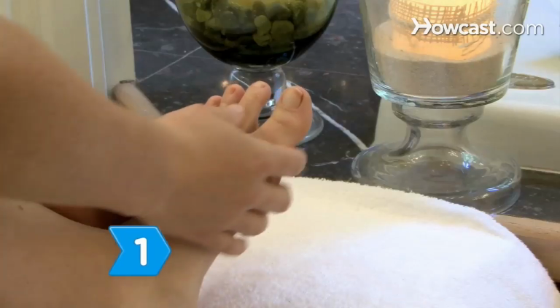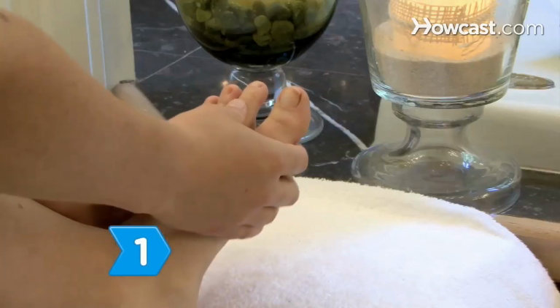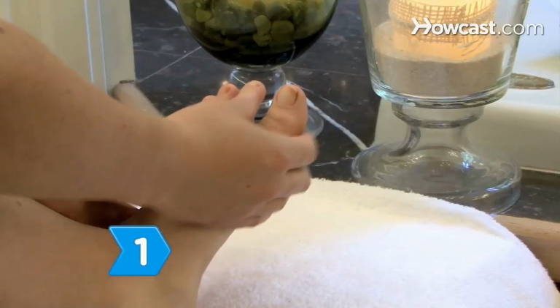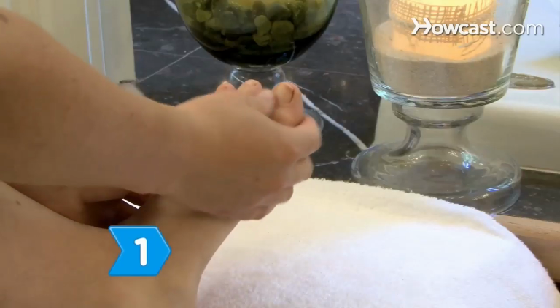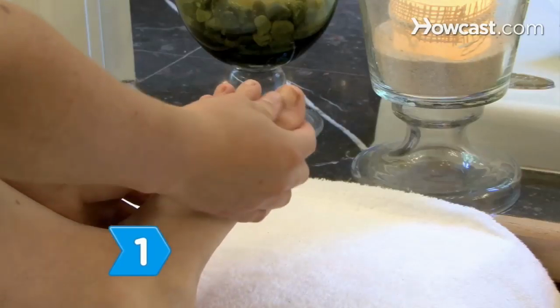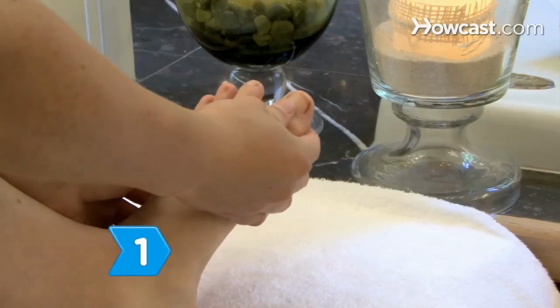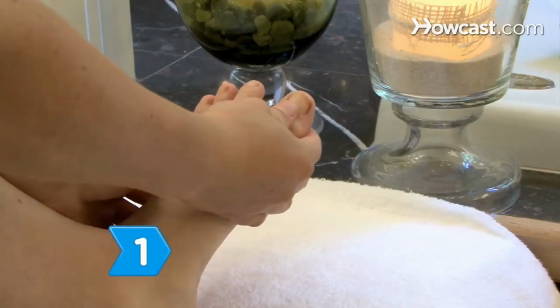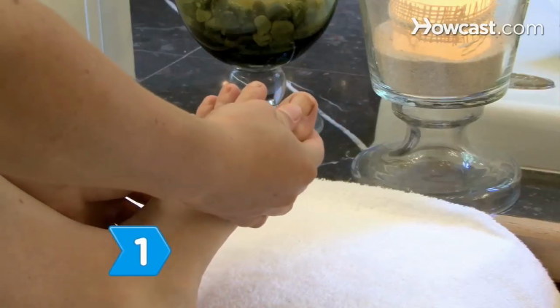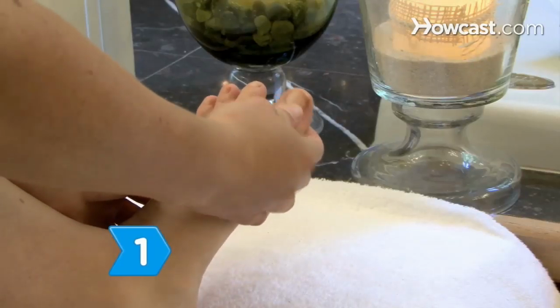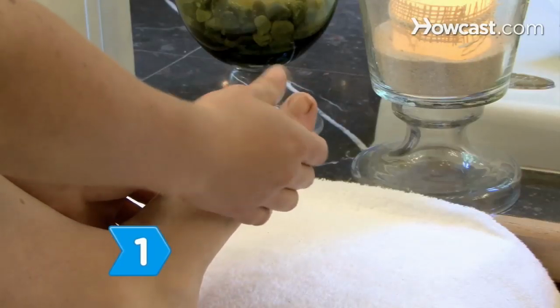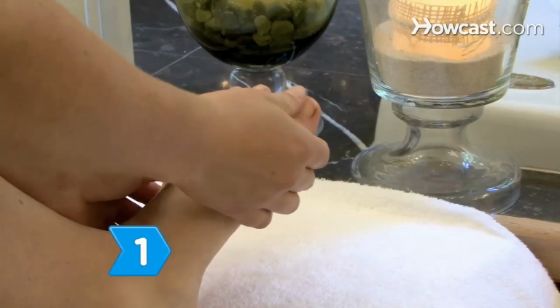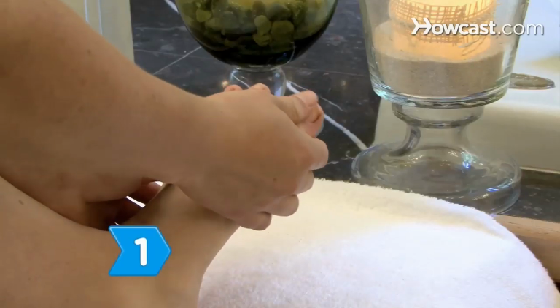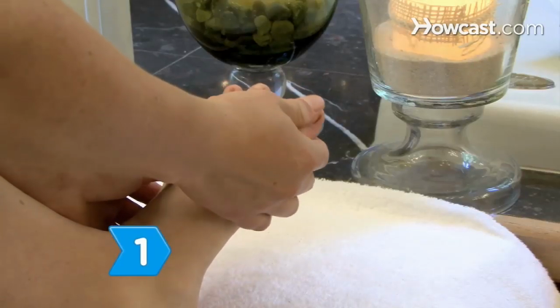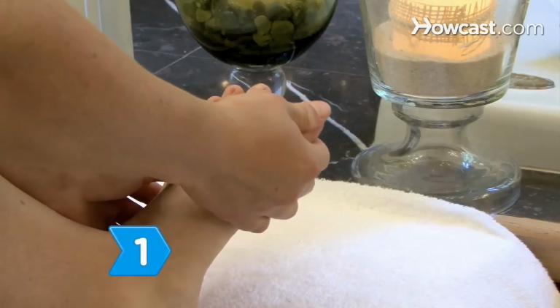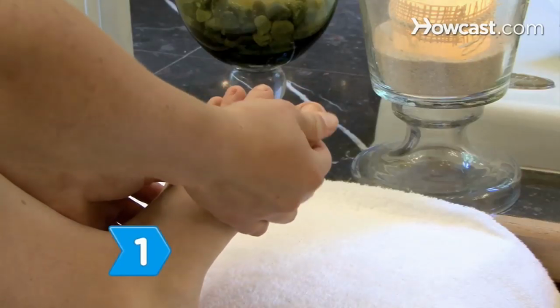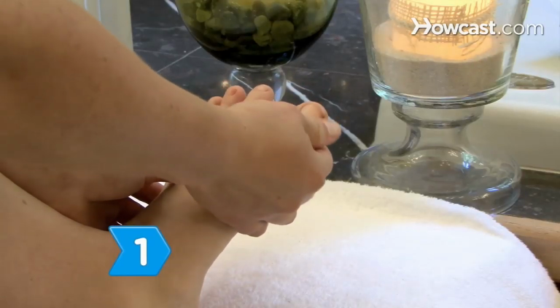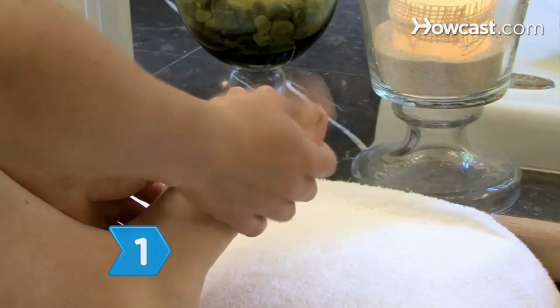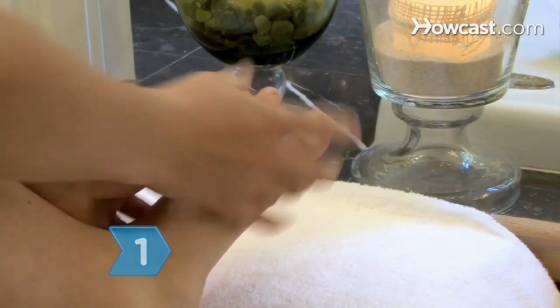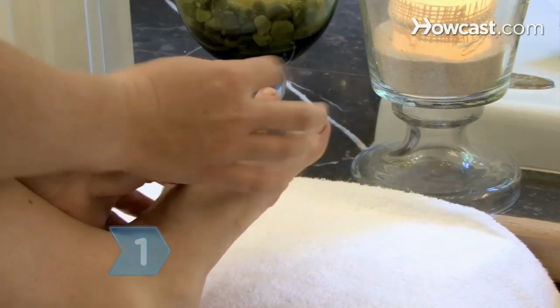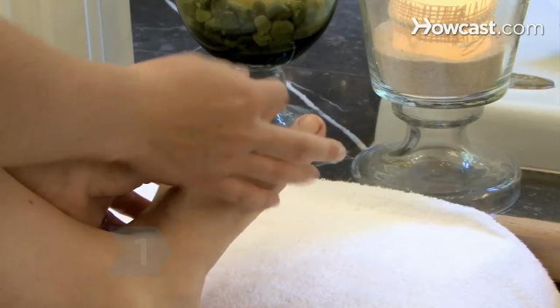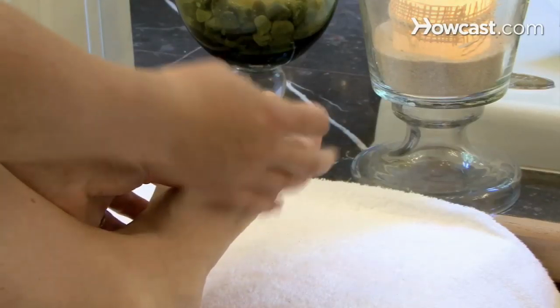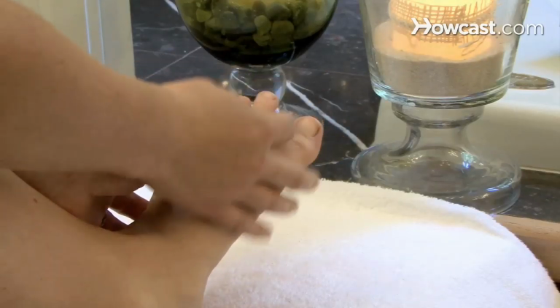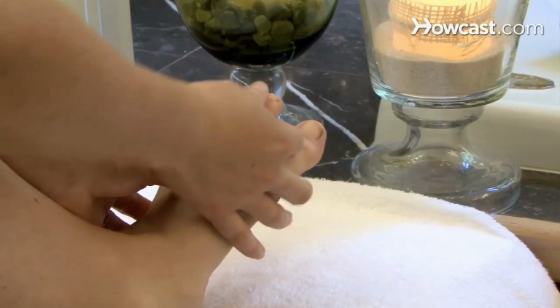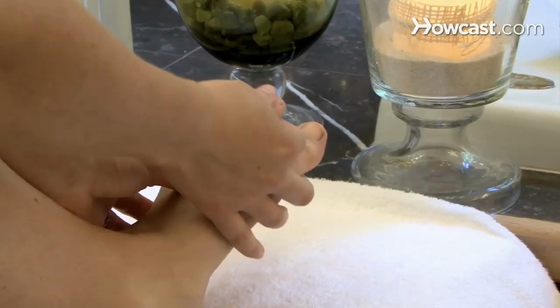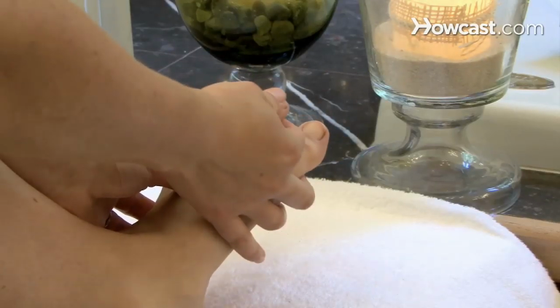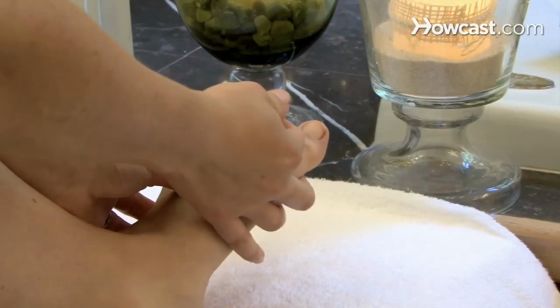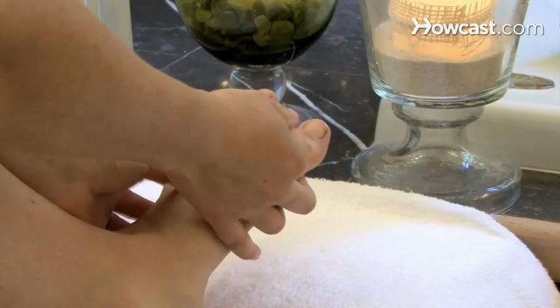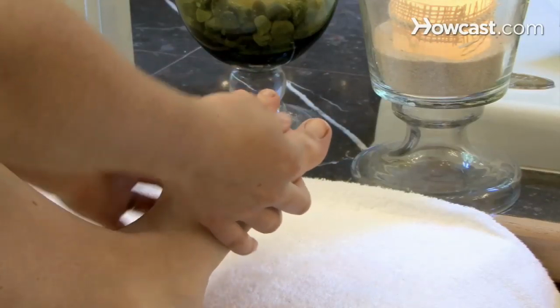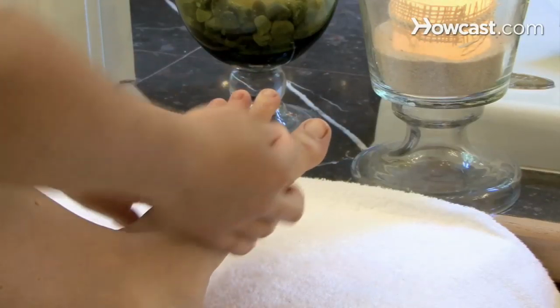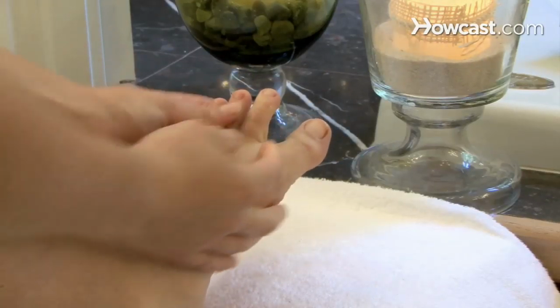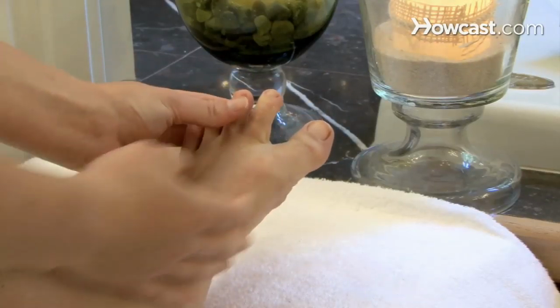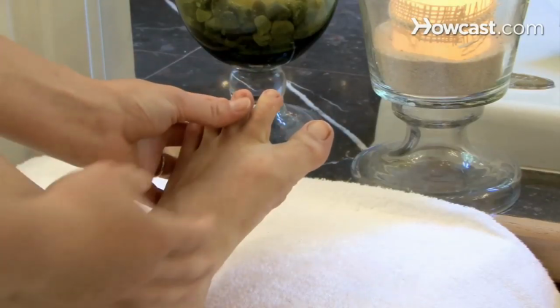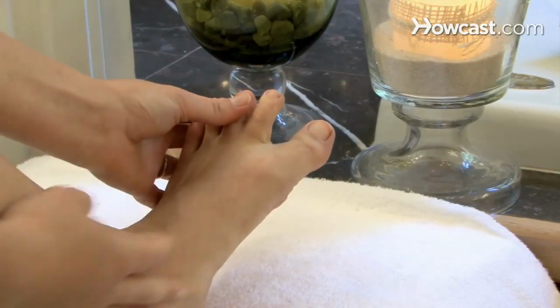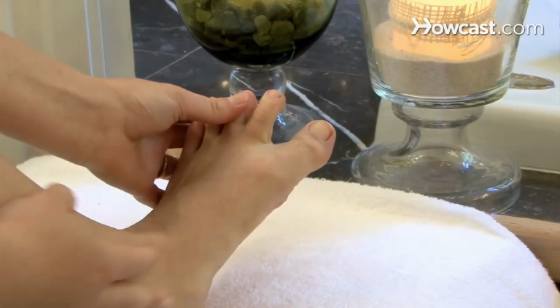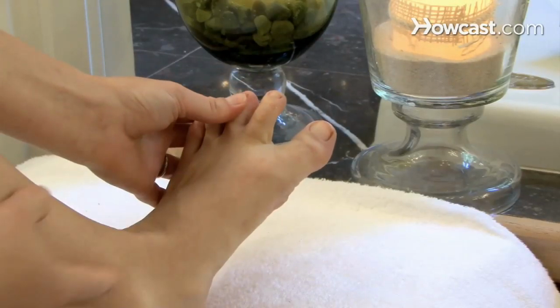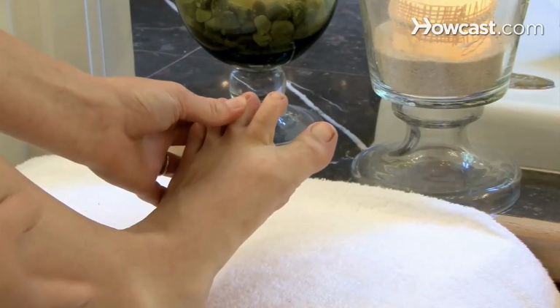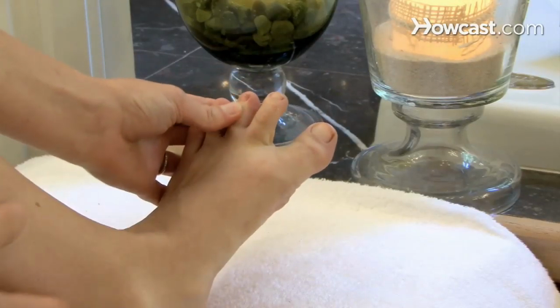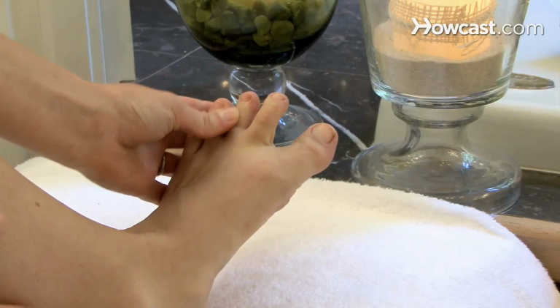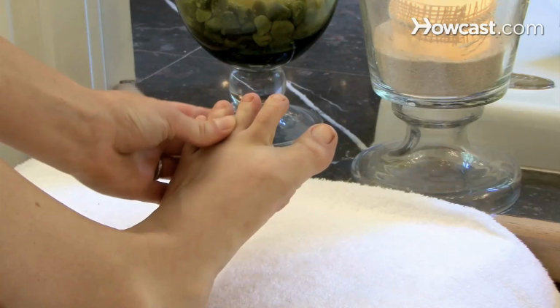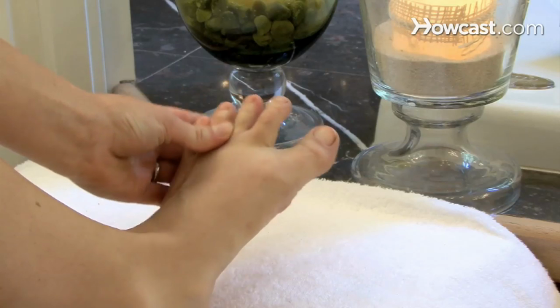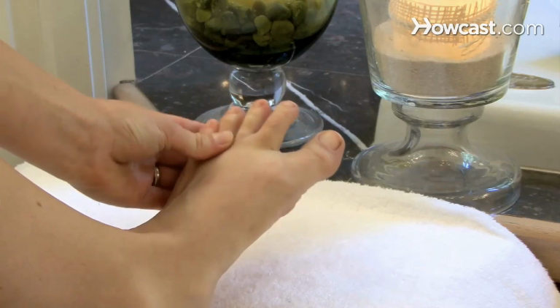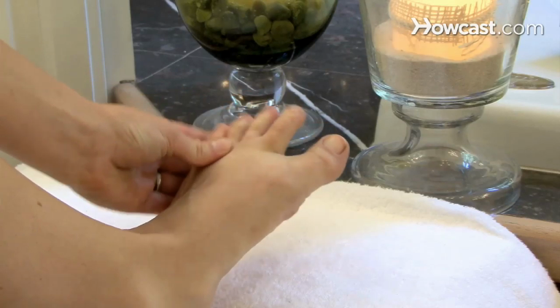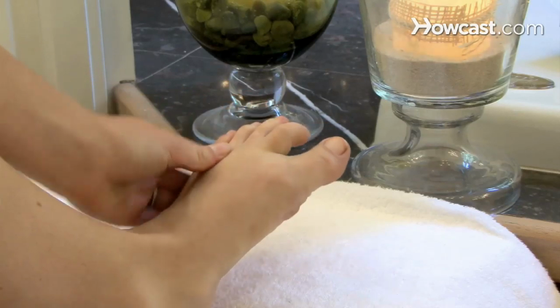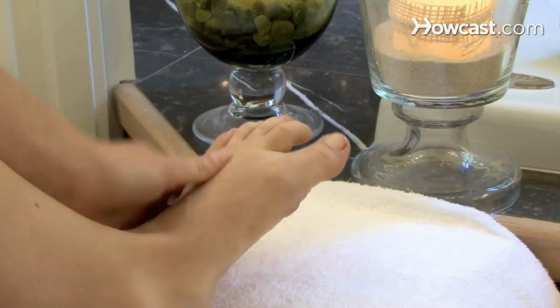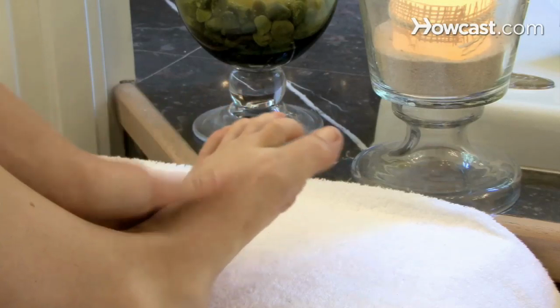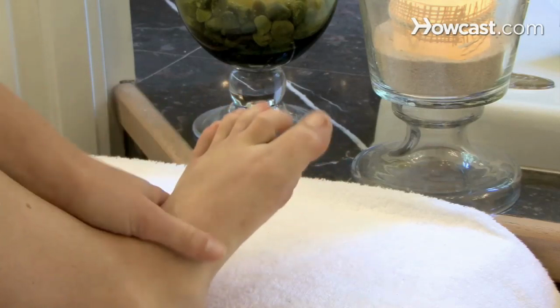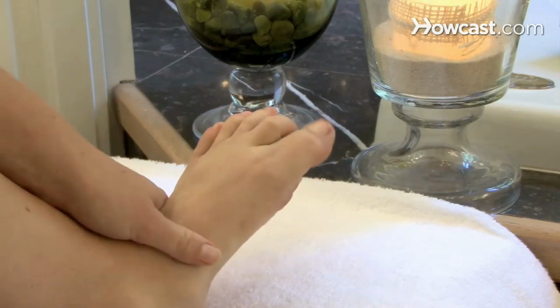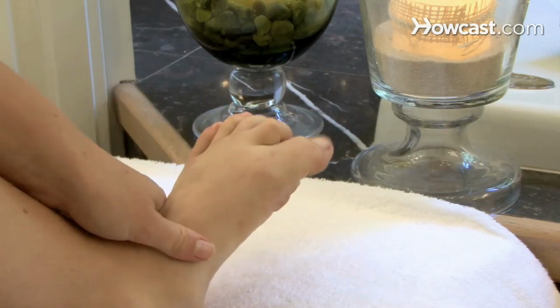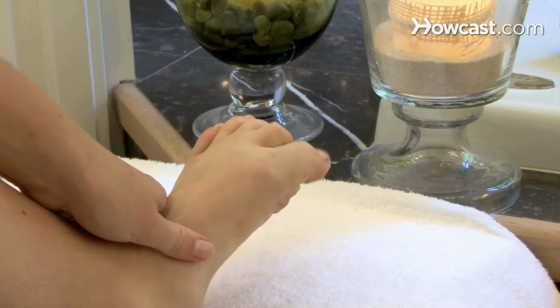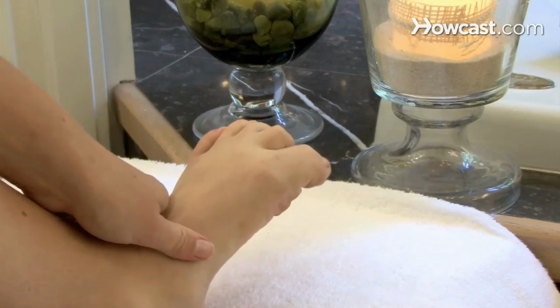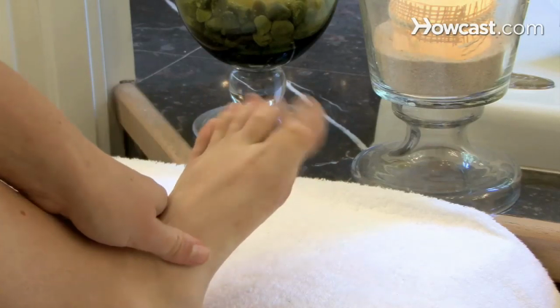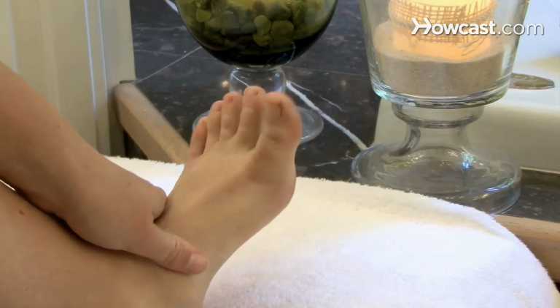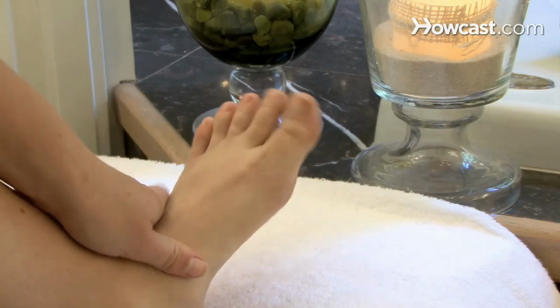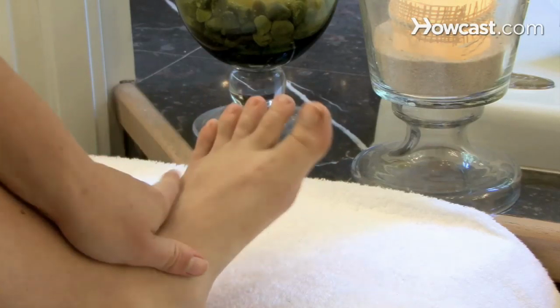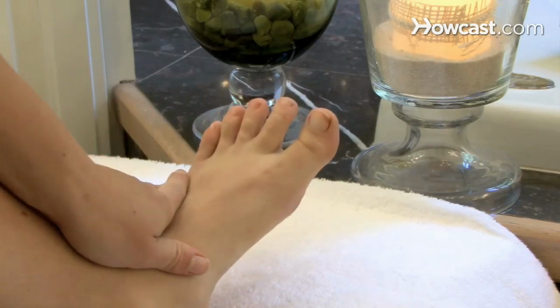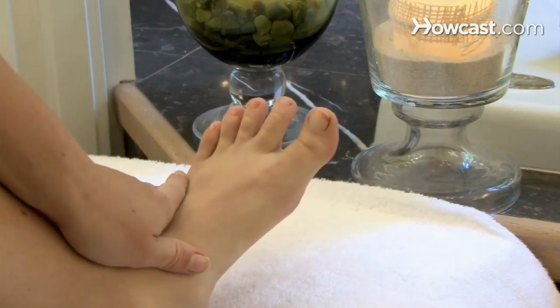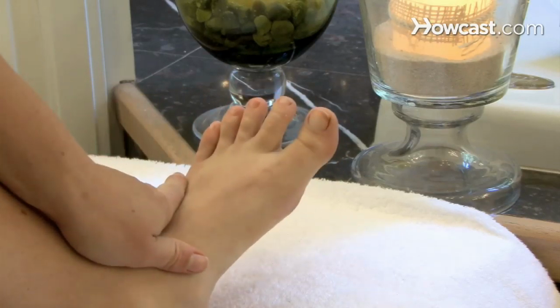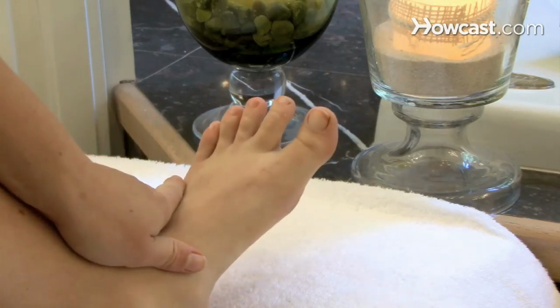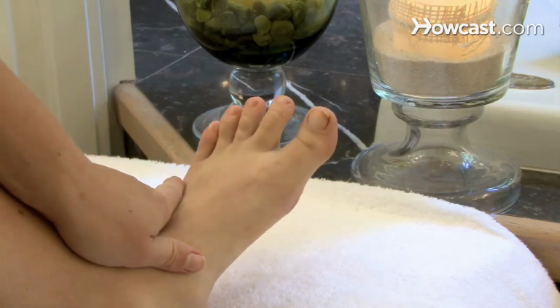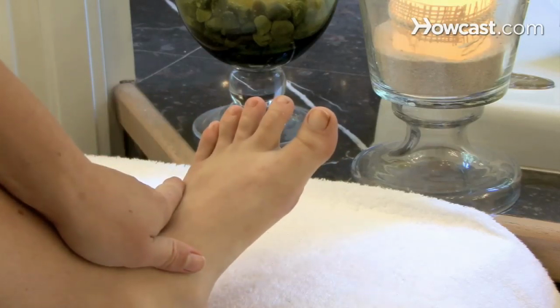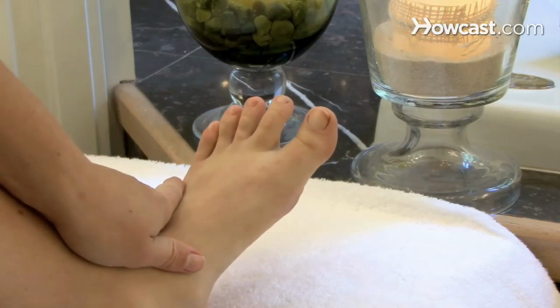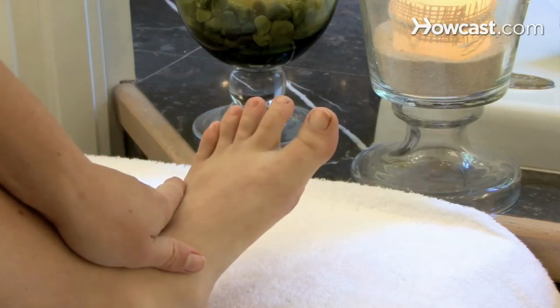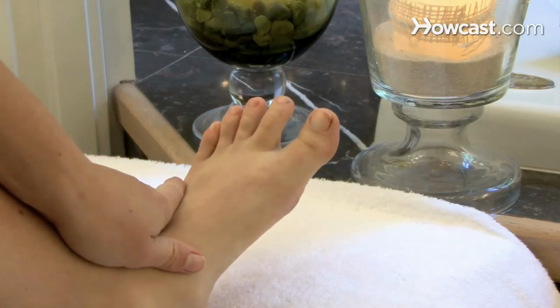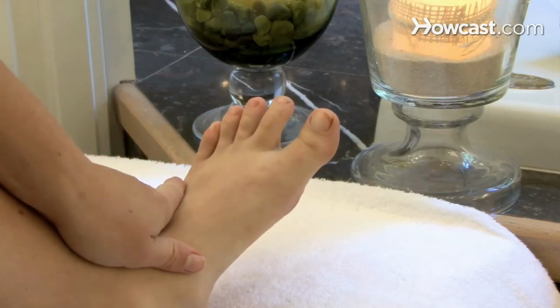Step 1. Inspect your toenails for discoloration, which may indicate a fungal infection caused by feet sweating in boots and thick socks over the winter.